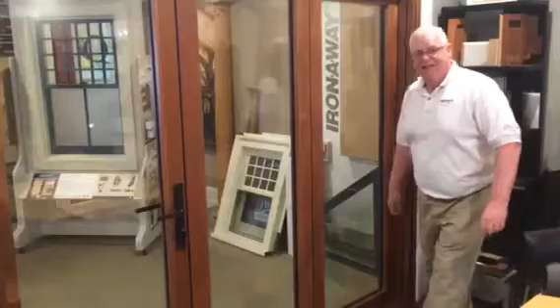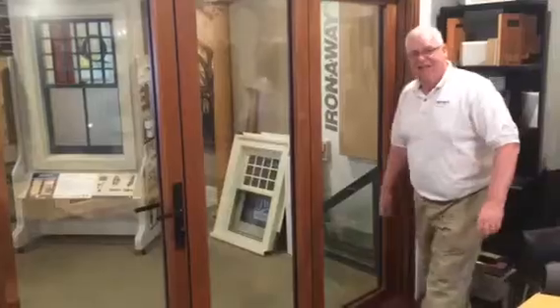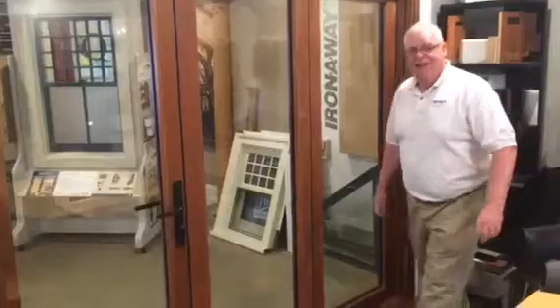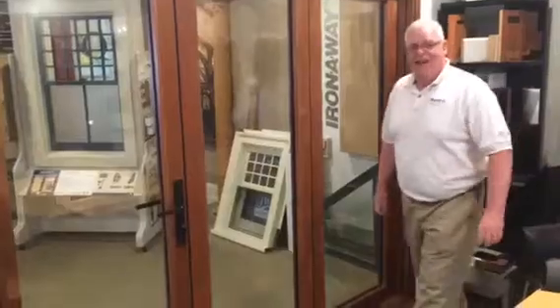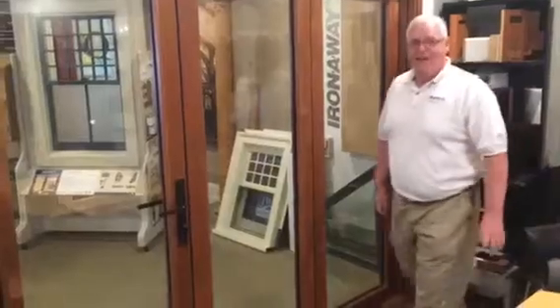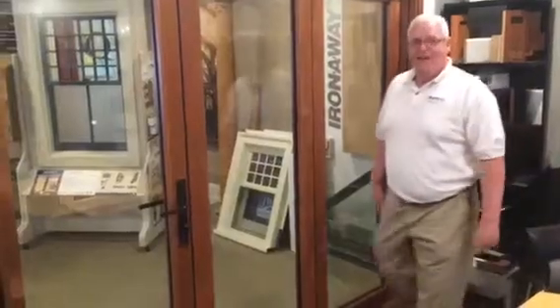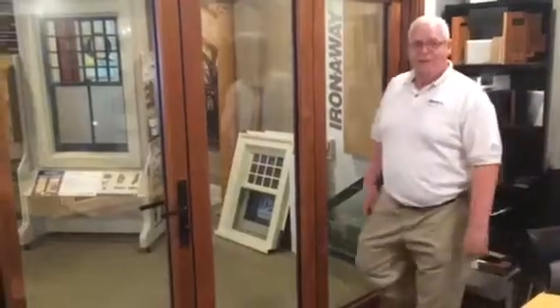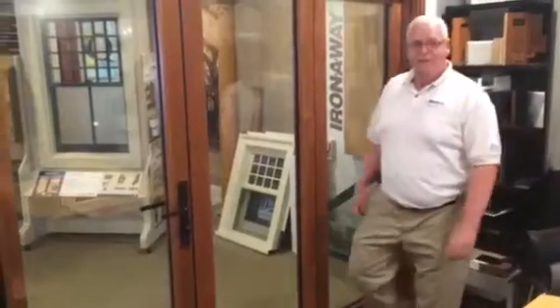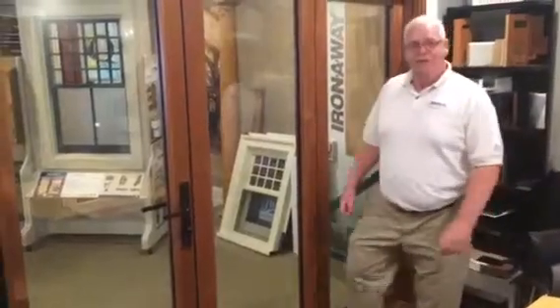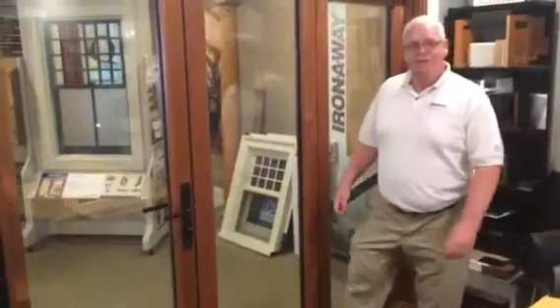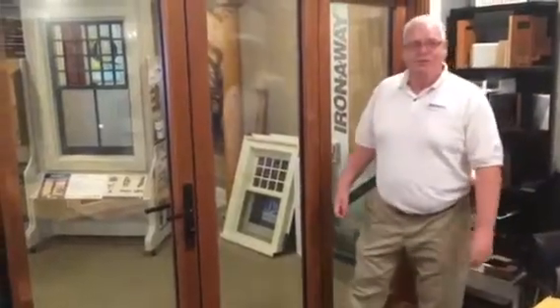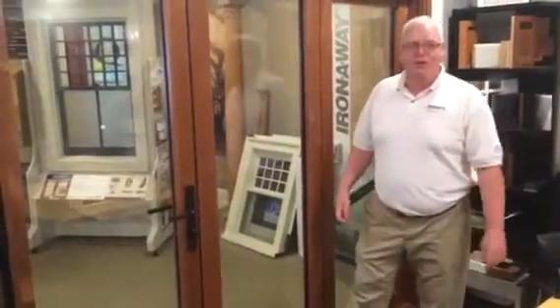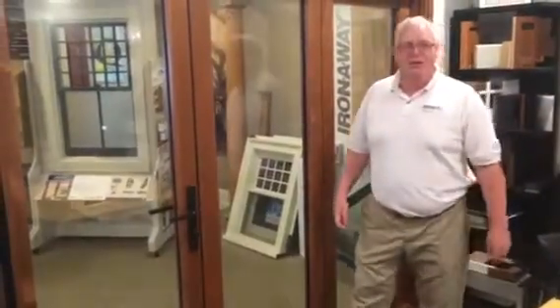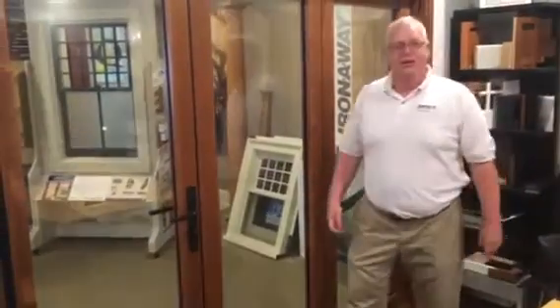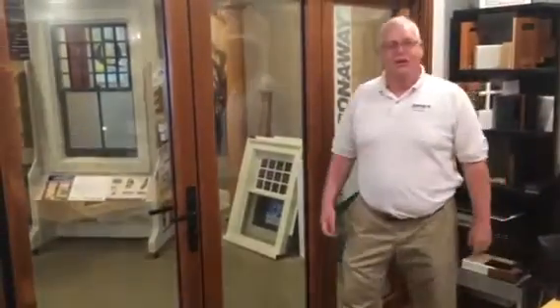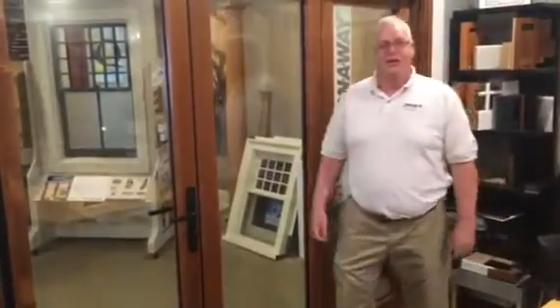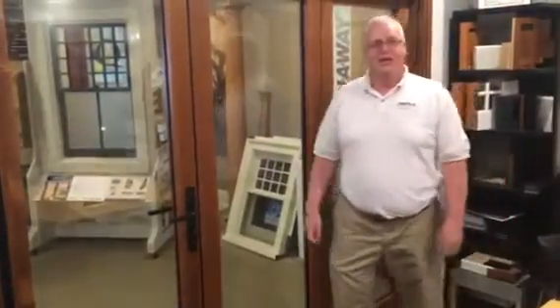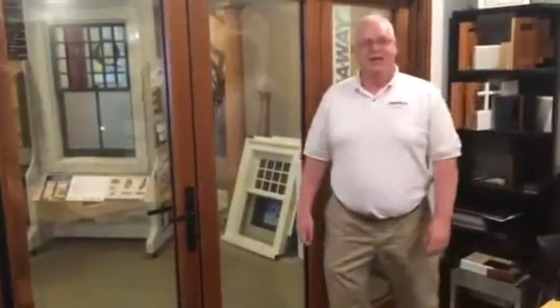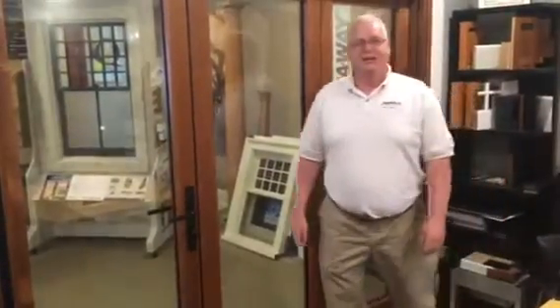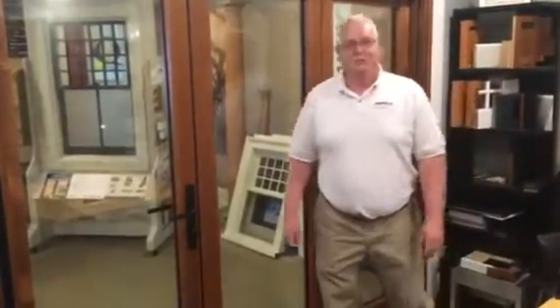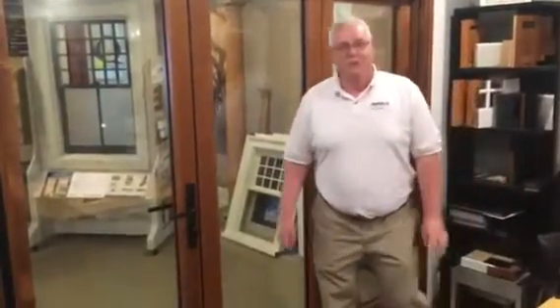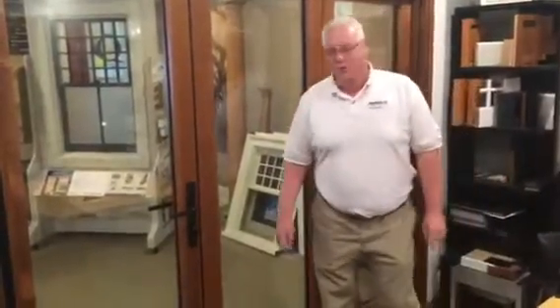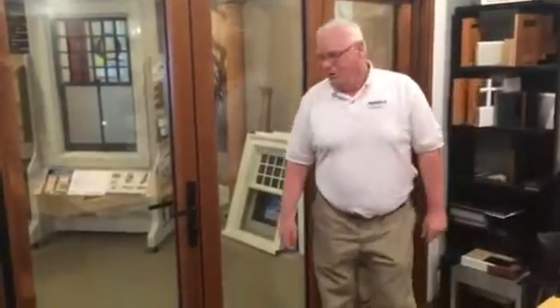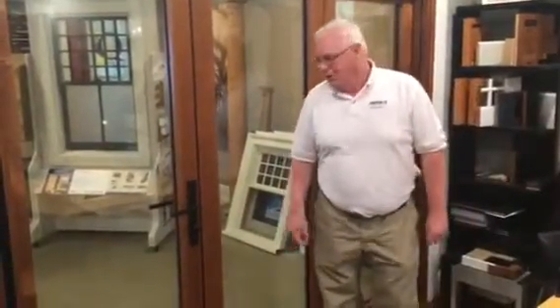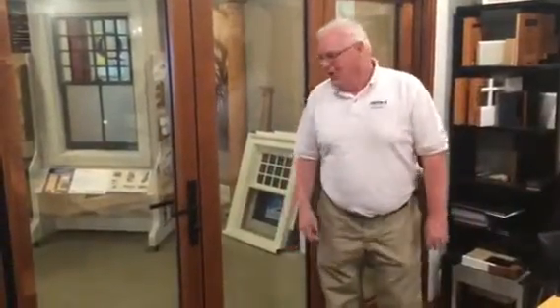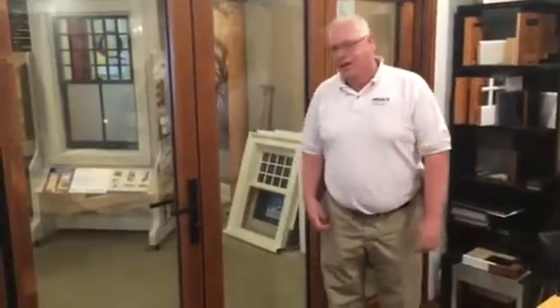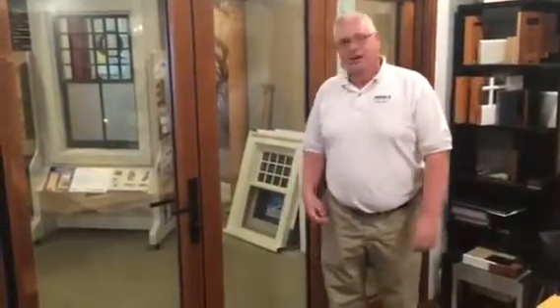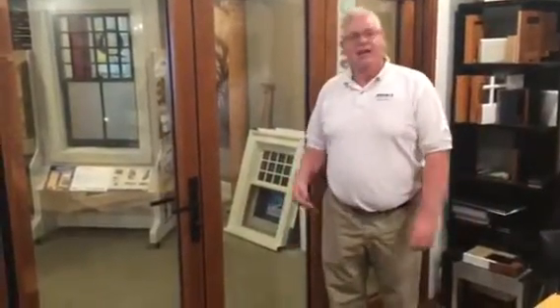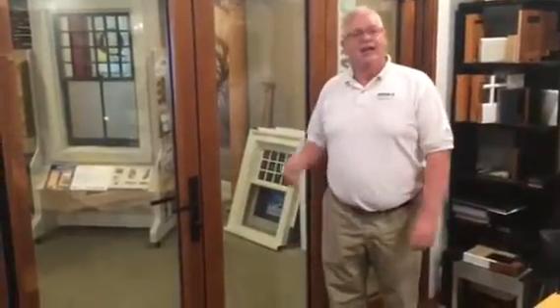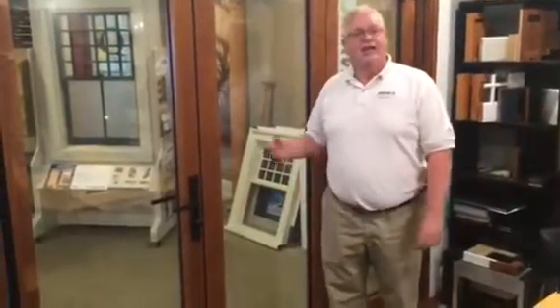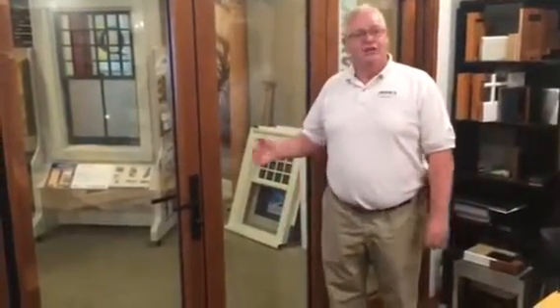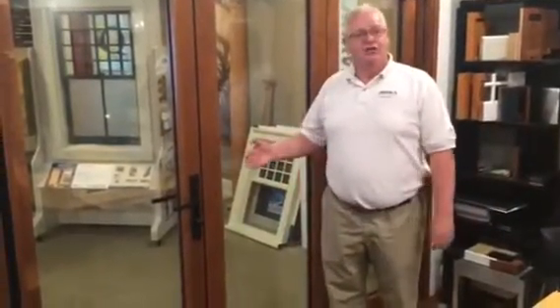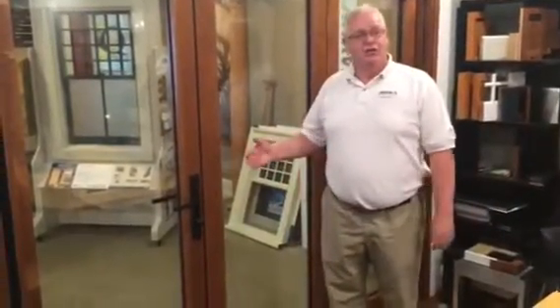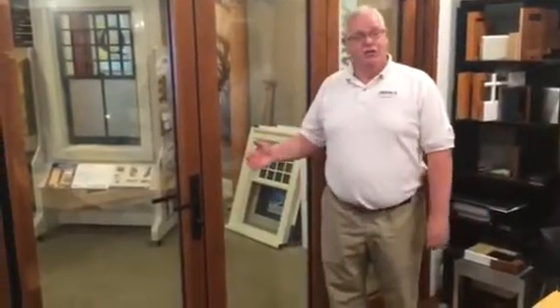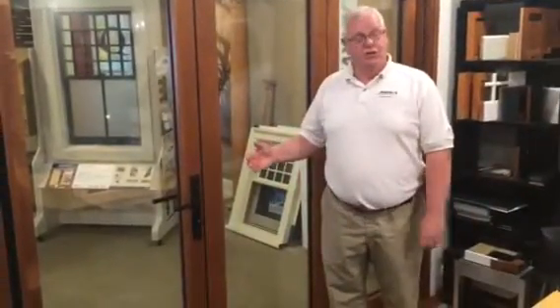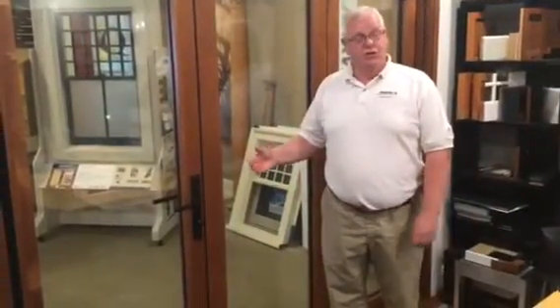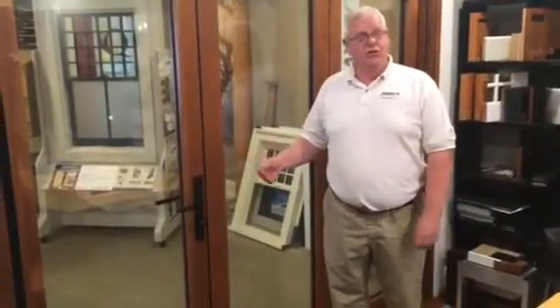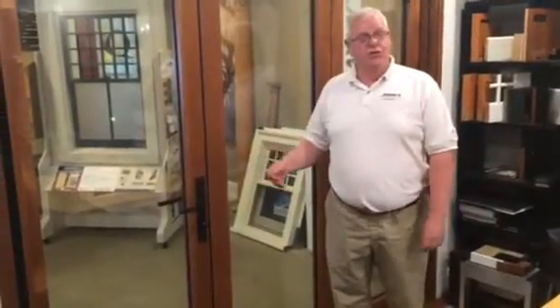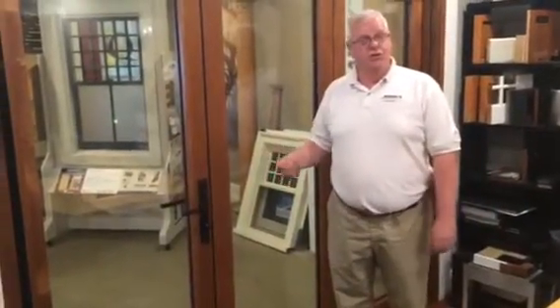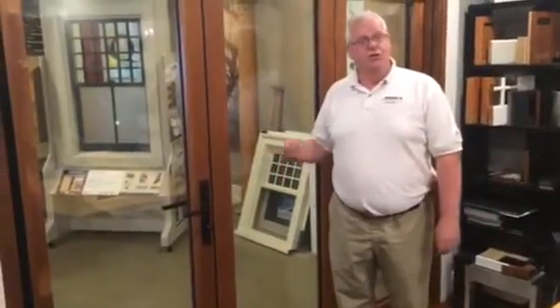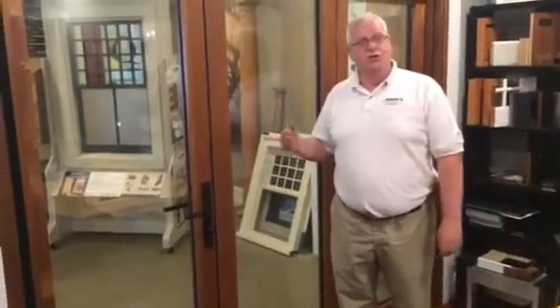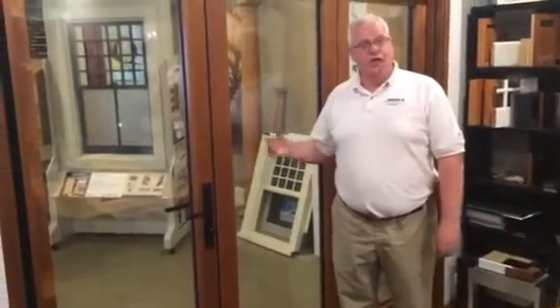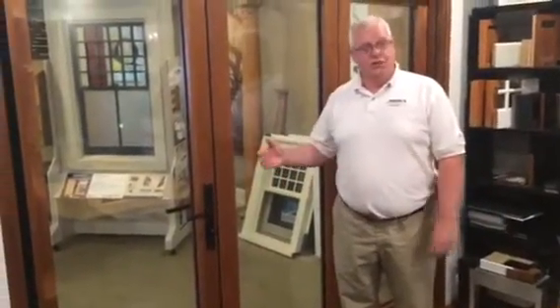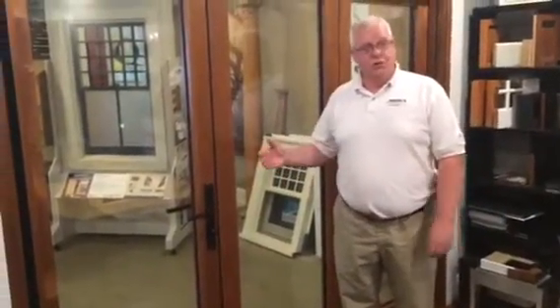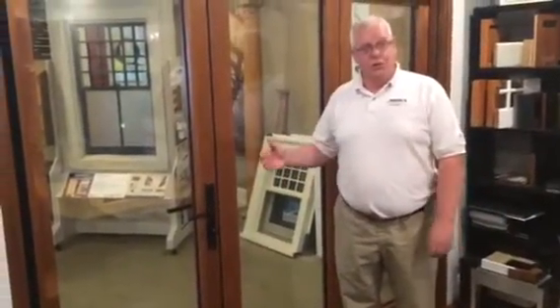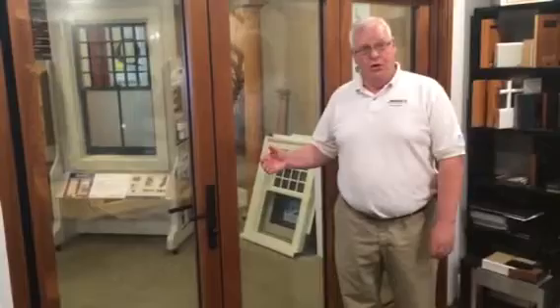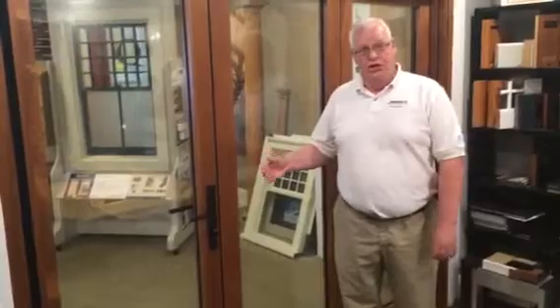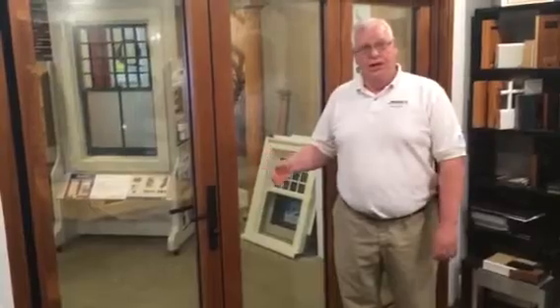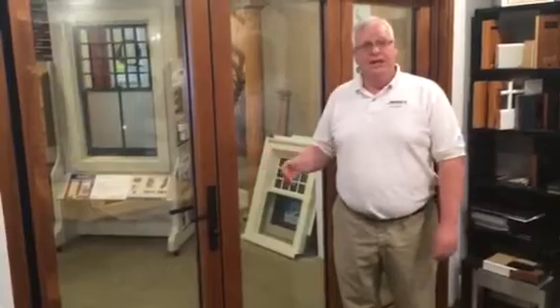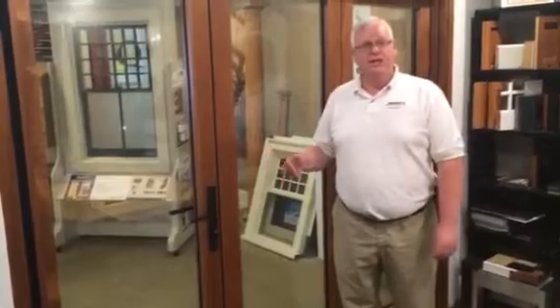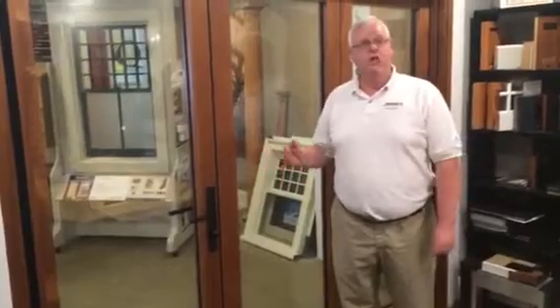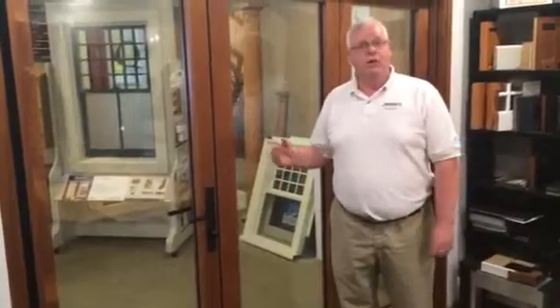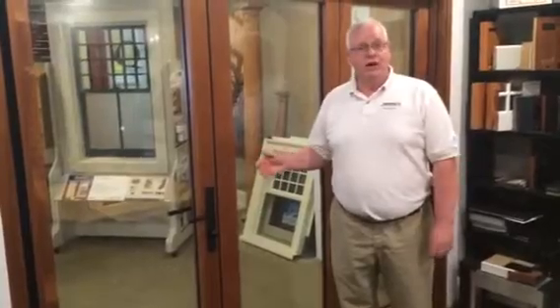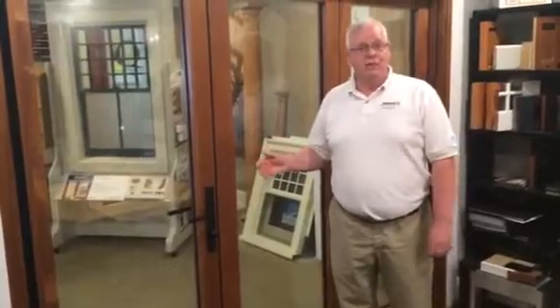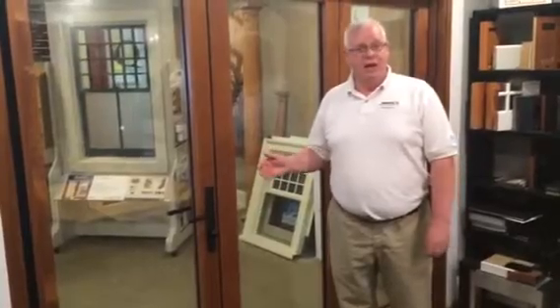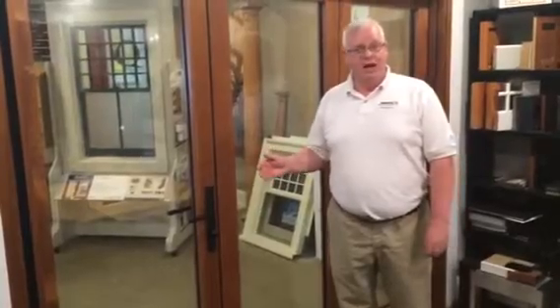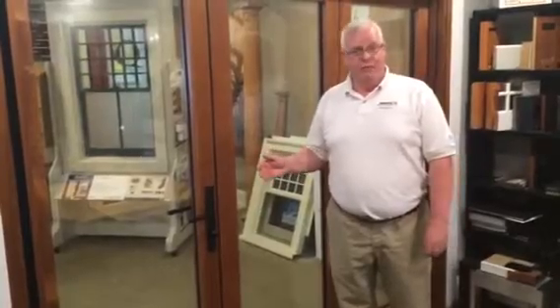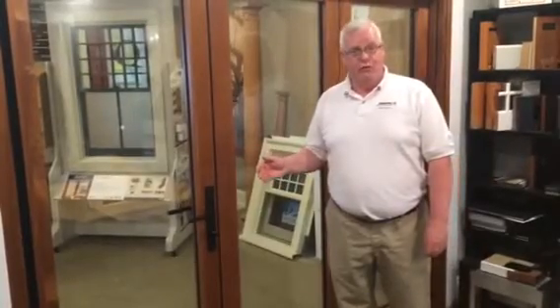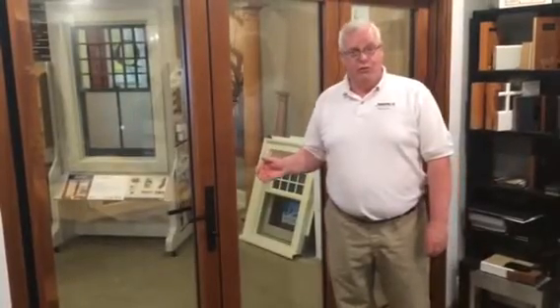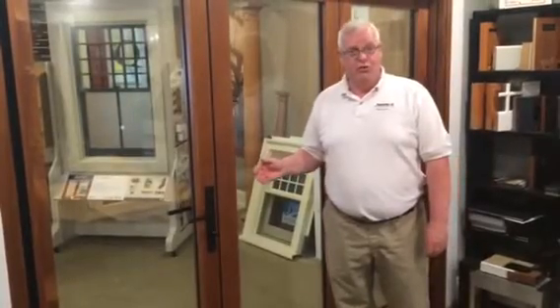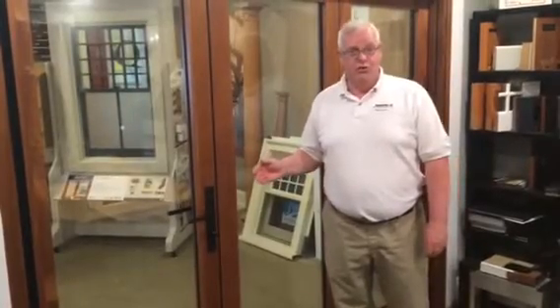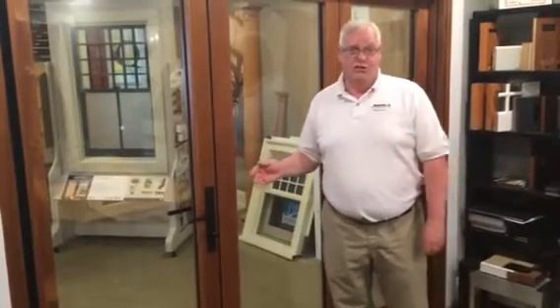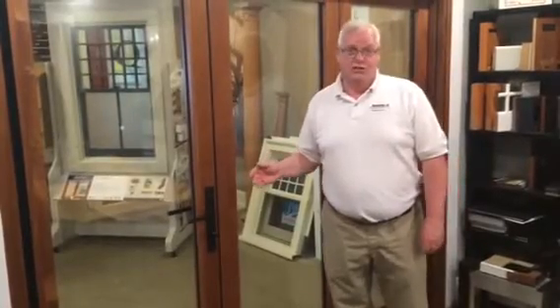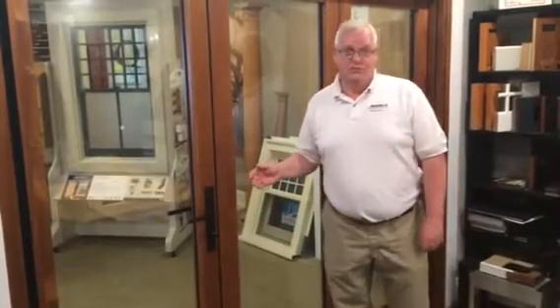Hi, I'm Gene from Lansing Architectural Millwork. I'd like to introduce you to the new Centor Integrated Bi-Fold Door System.